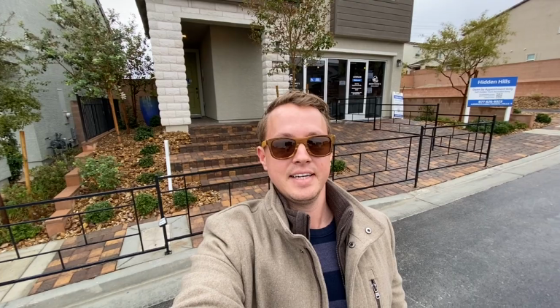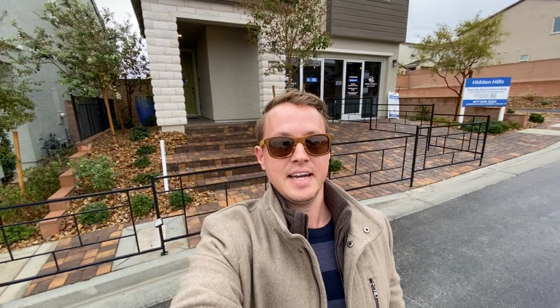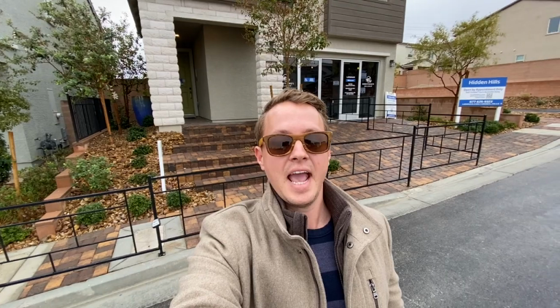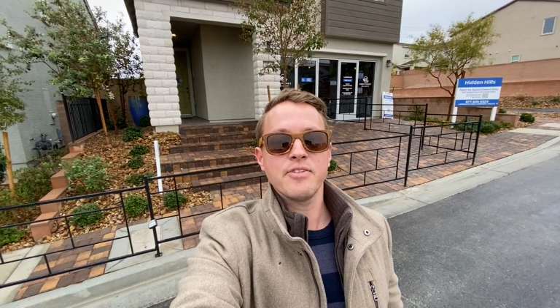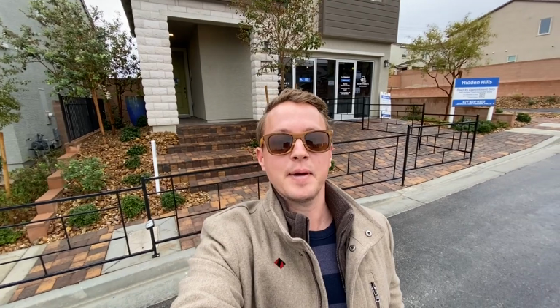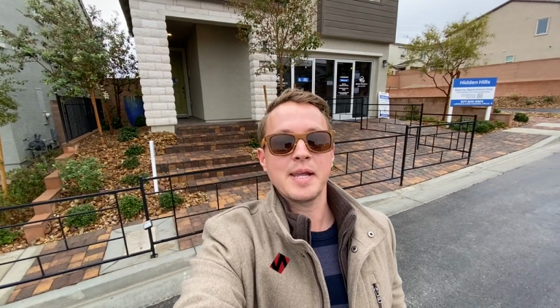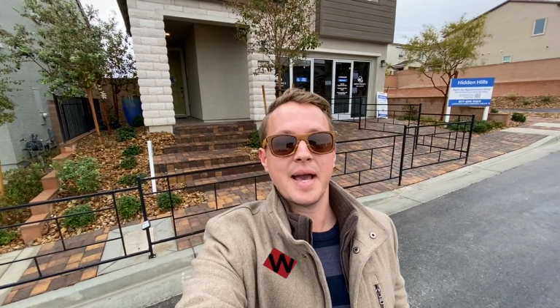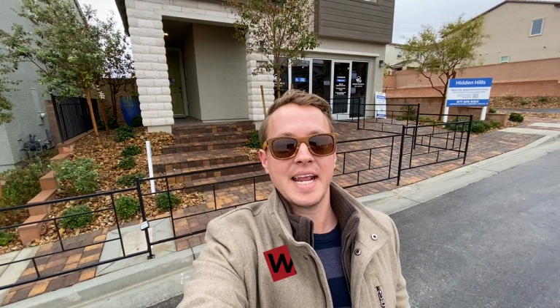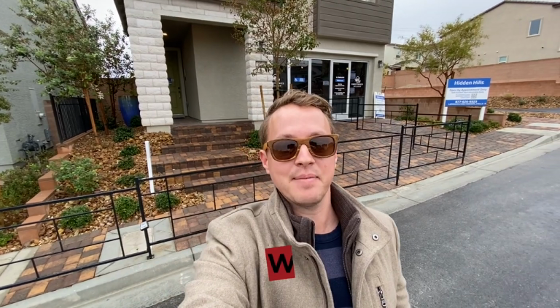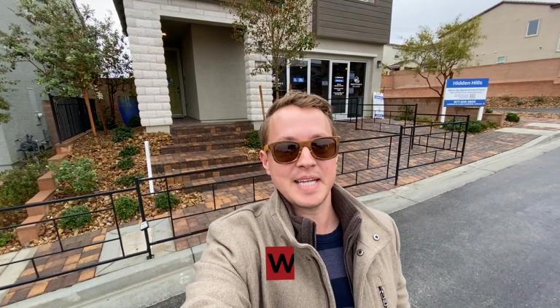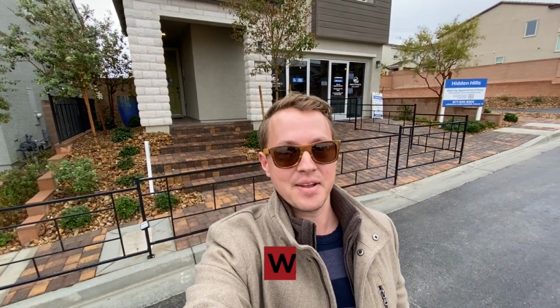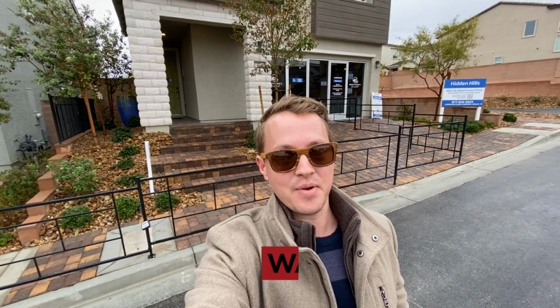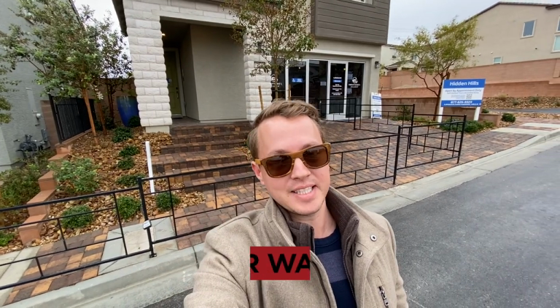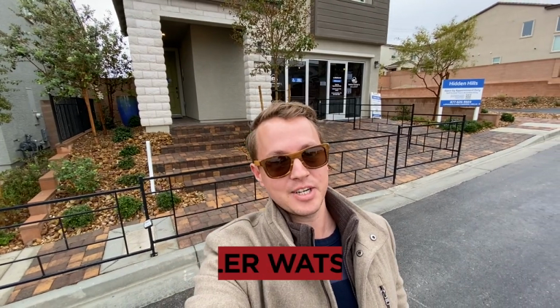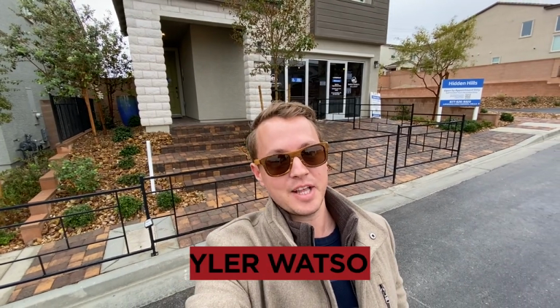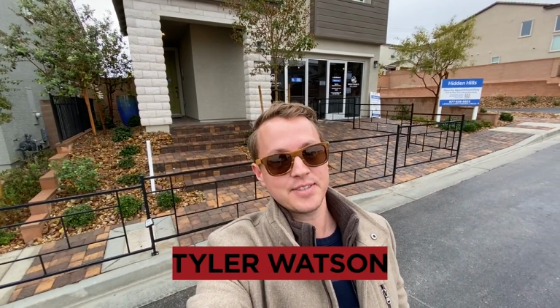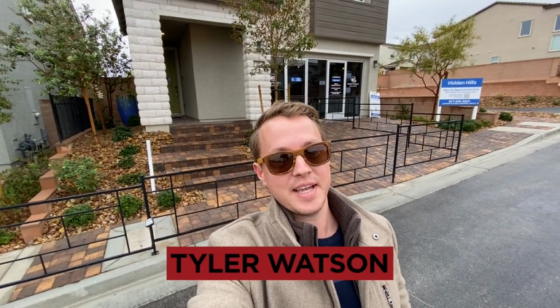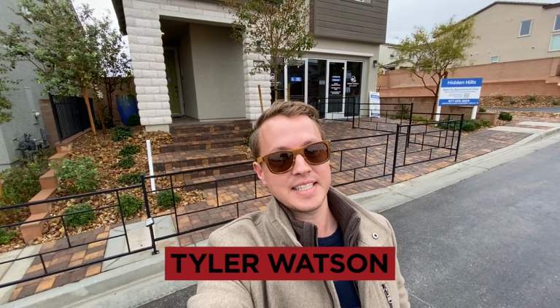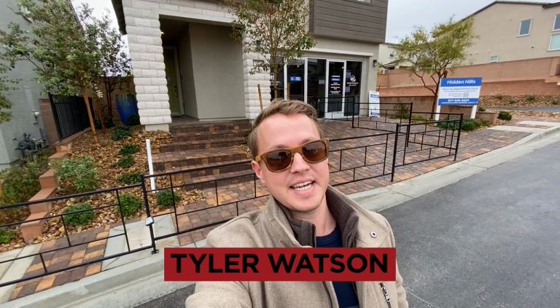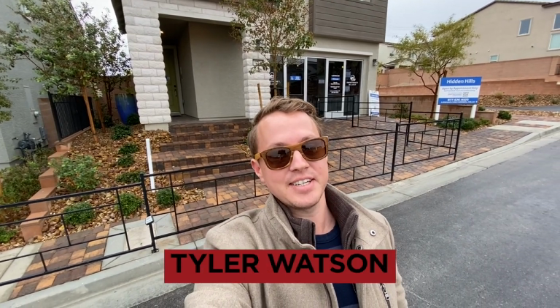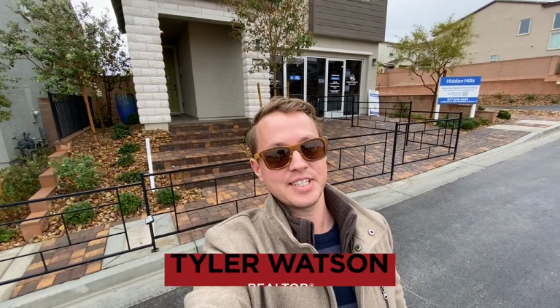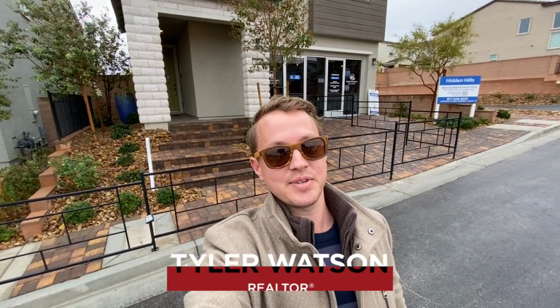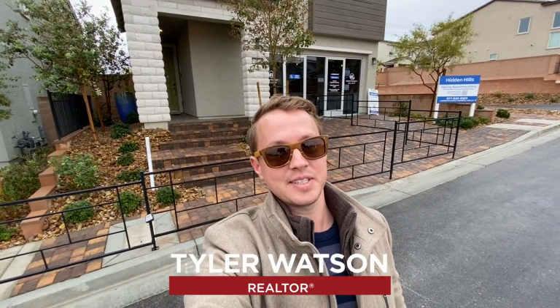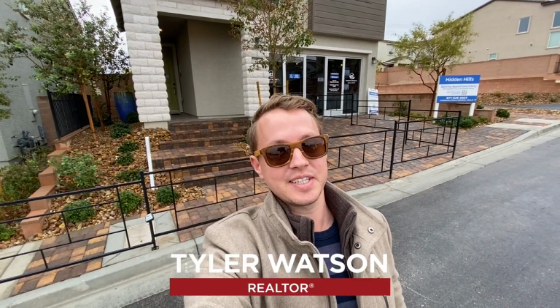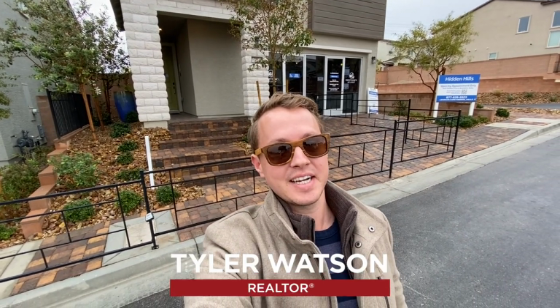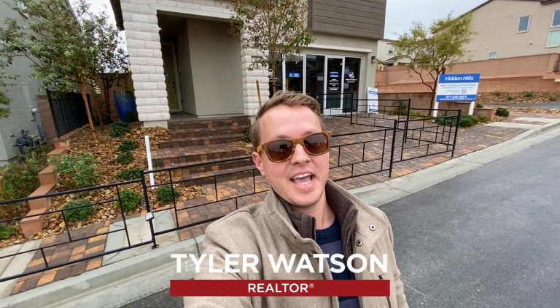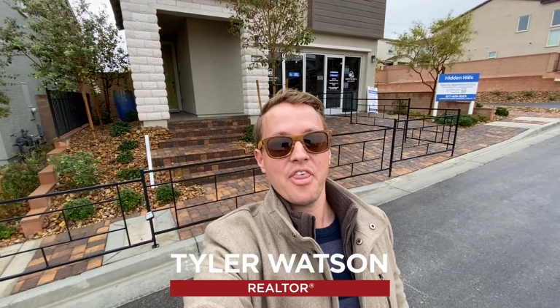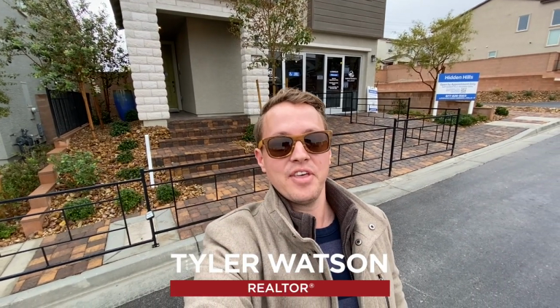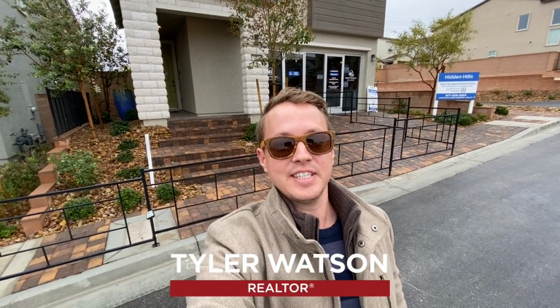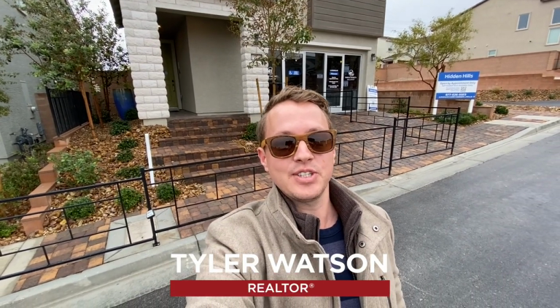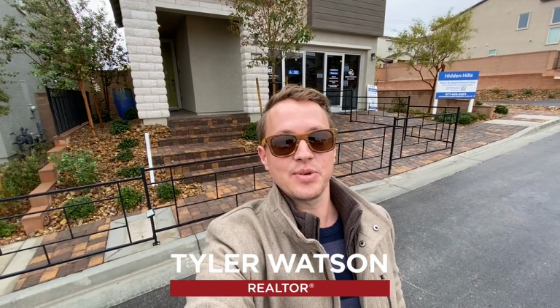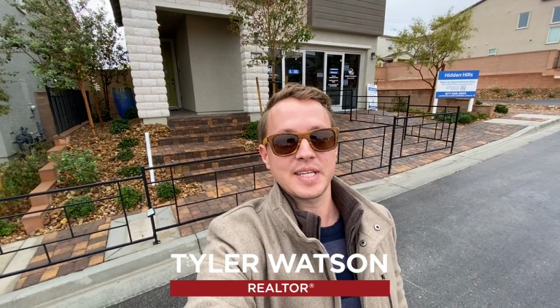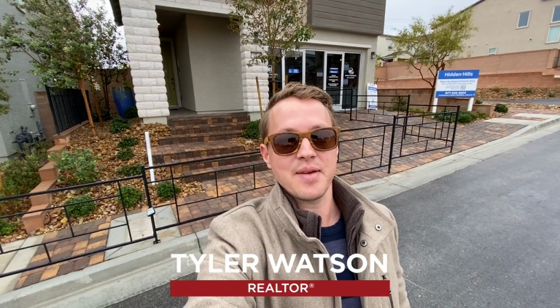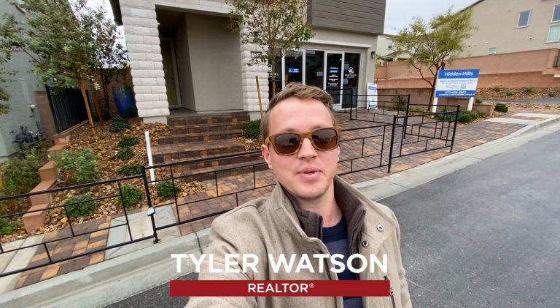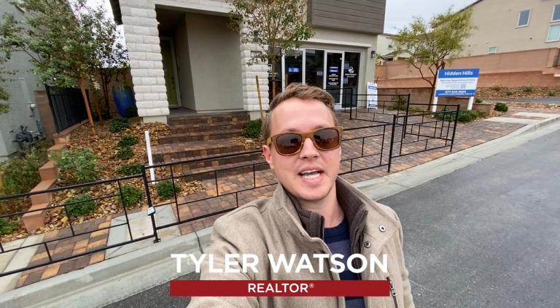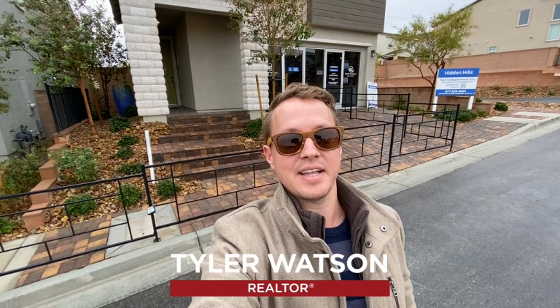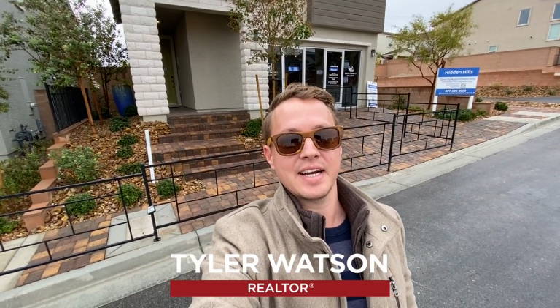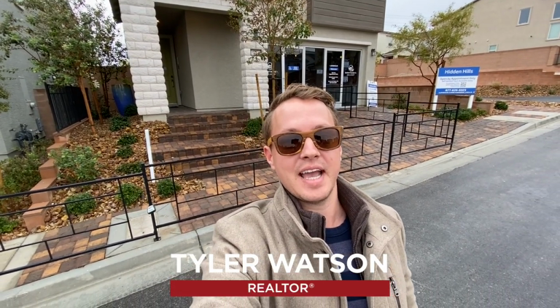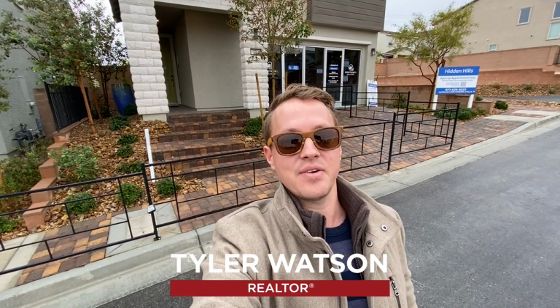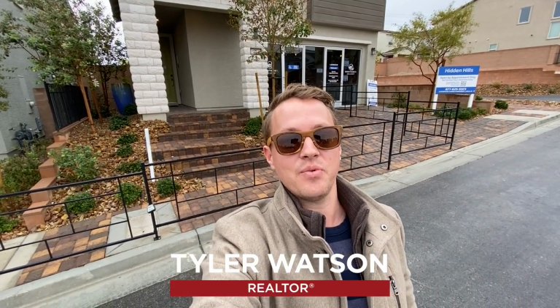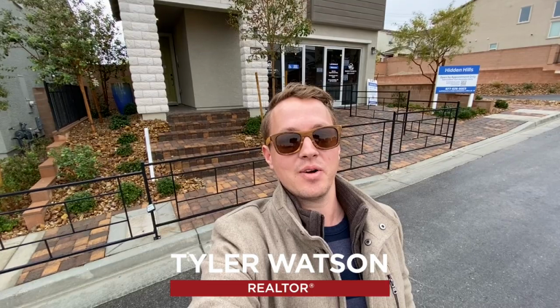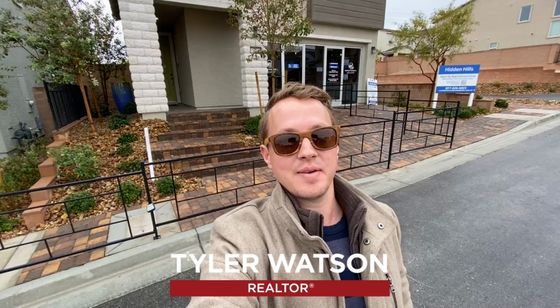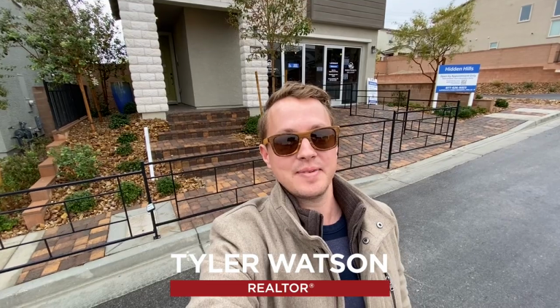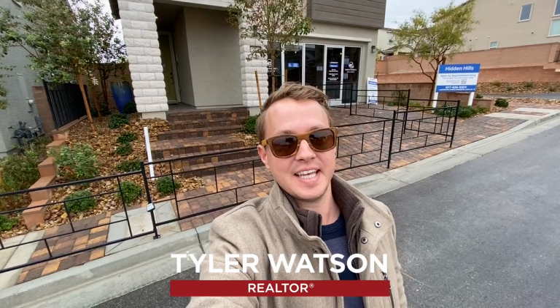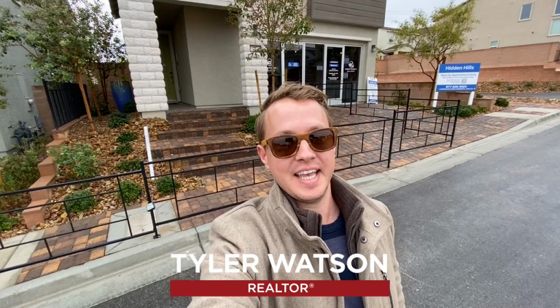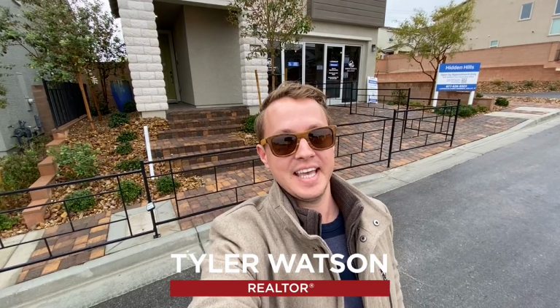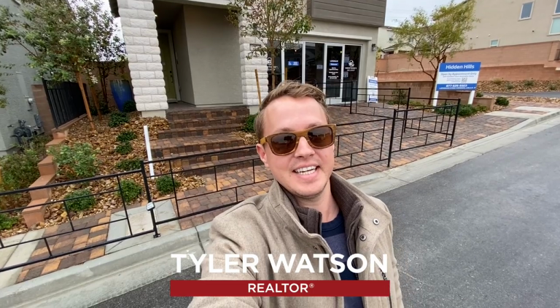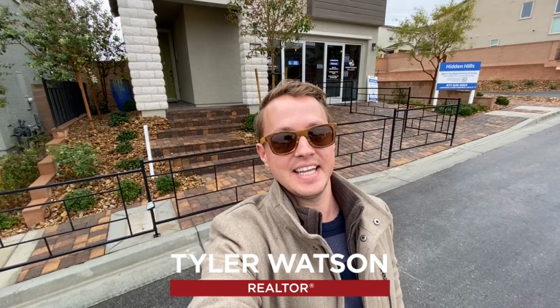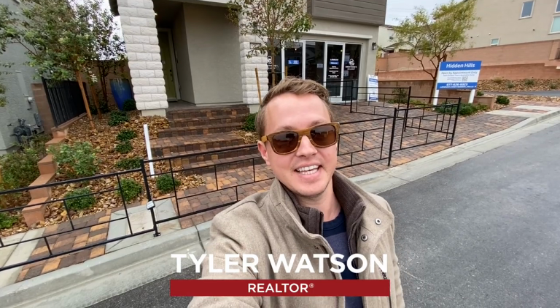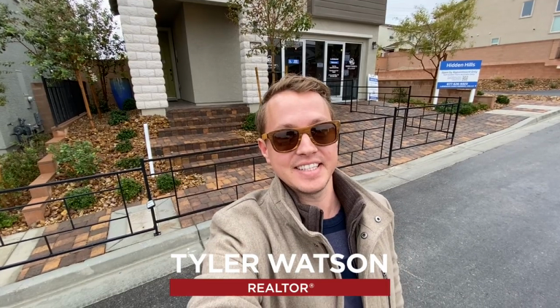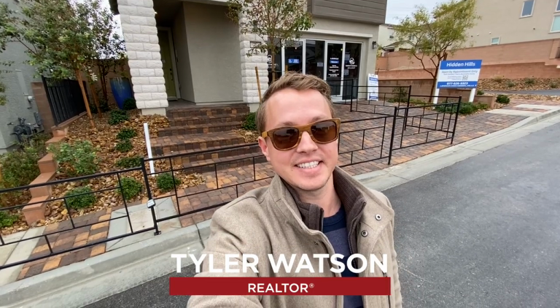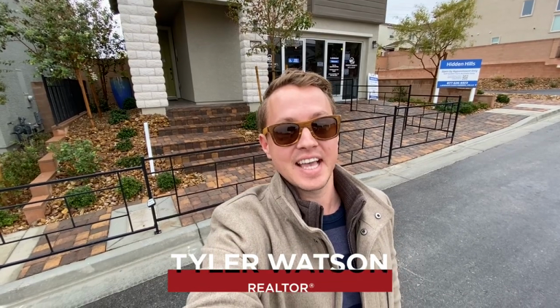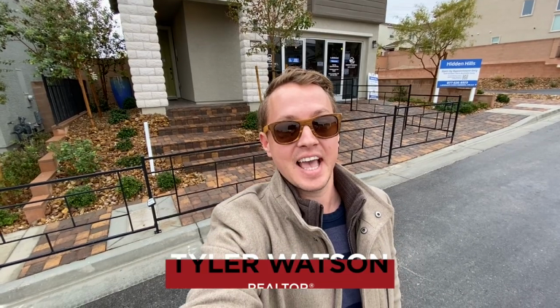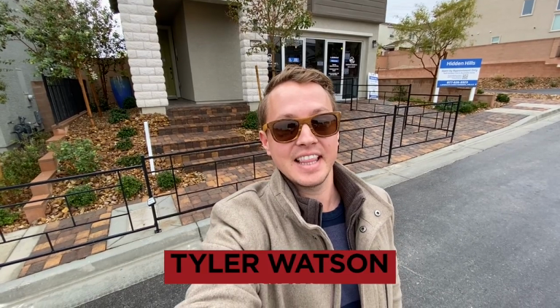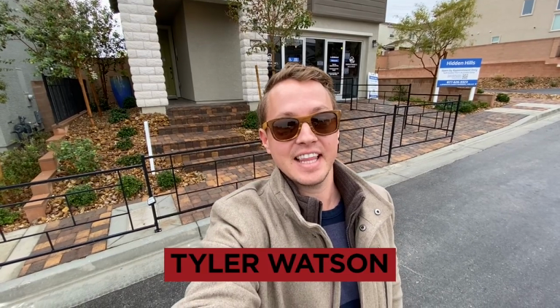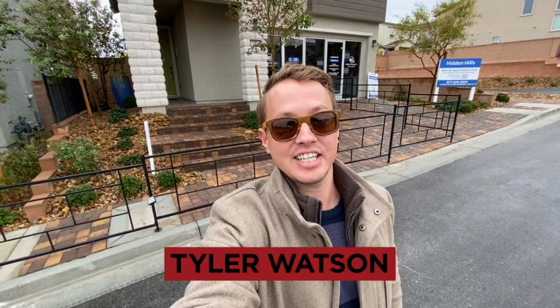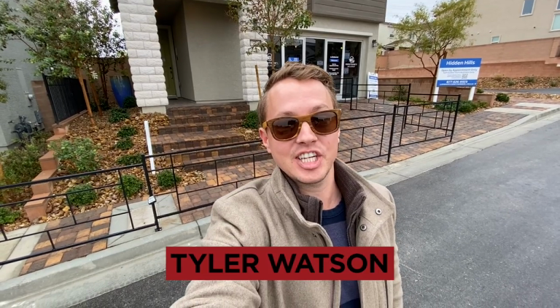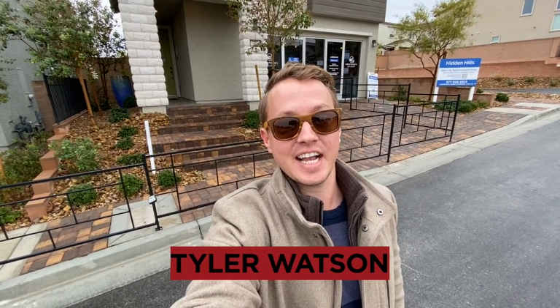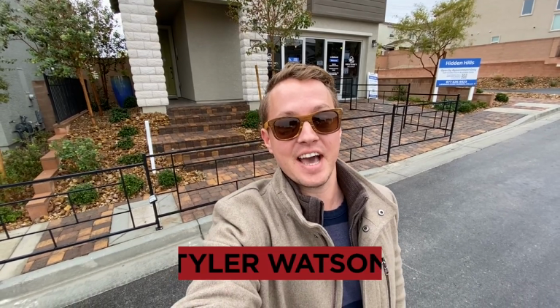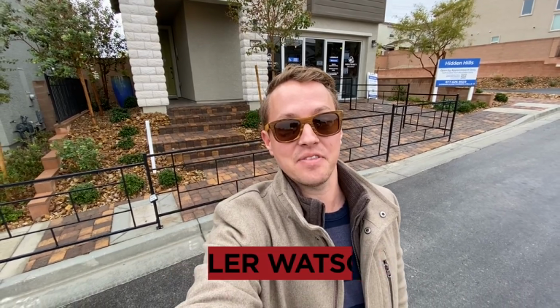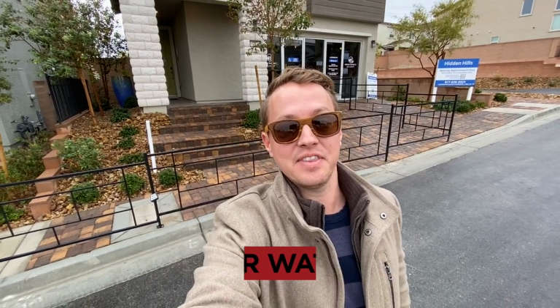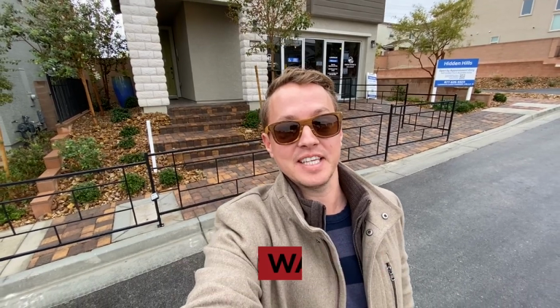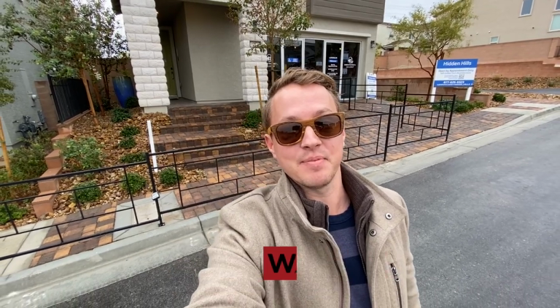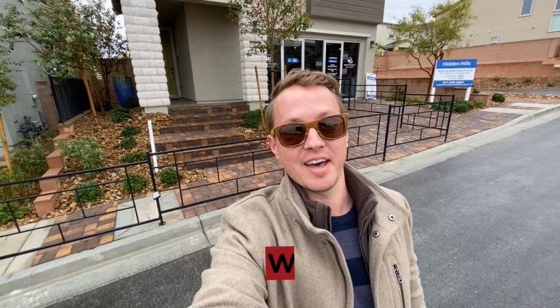Hey everybody, my name is Tyler Watson, your Las Vegas and Henderson Realtor. This is Tour Time with Tyler and welcome to Hidden Hills. Let's check out this model.